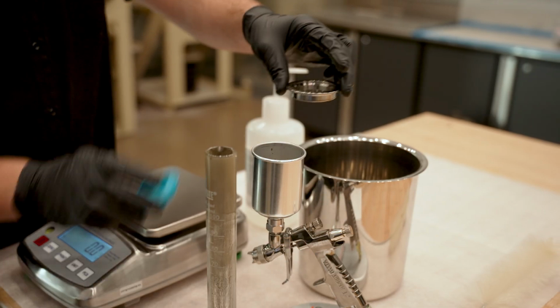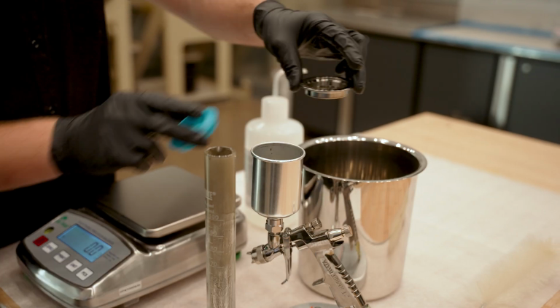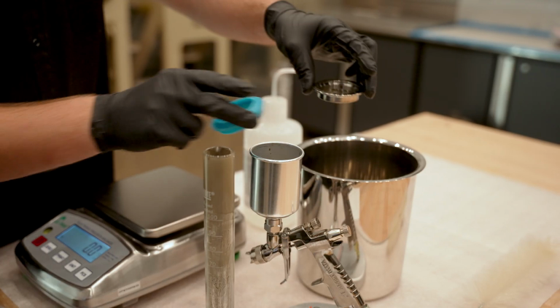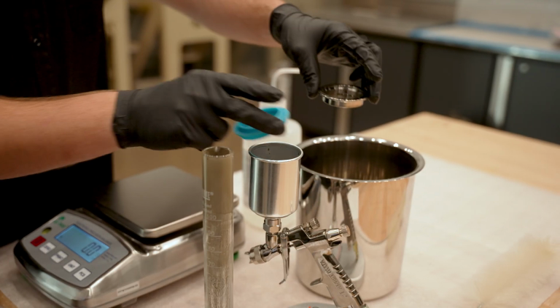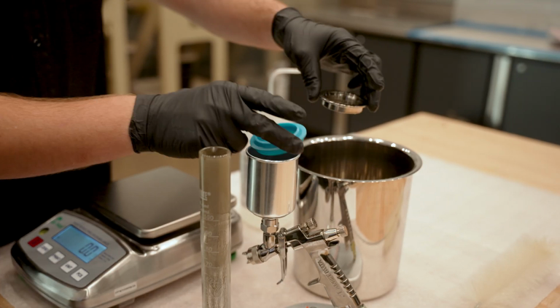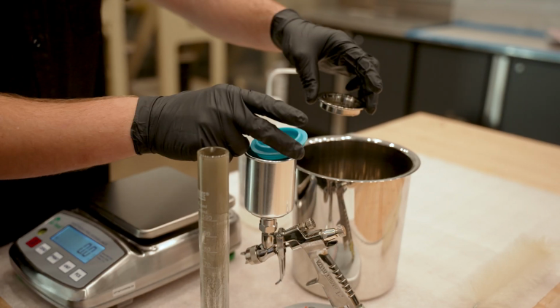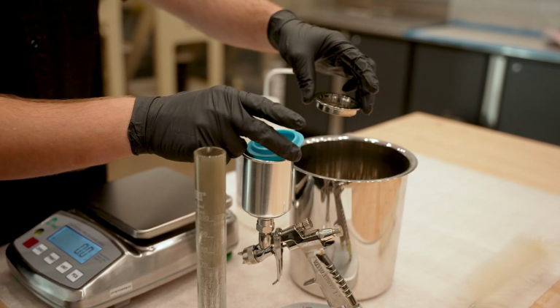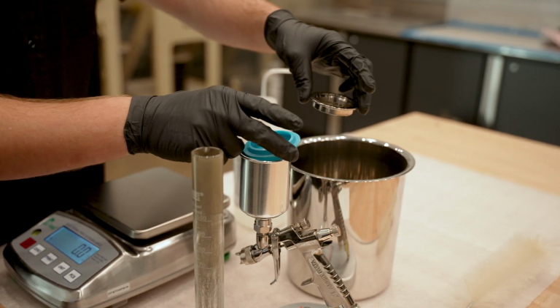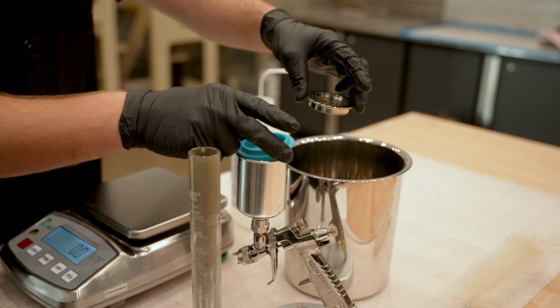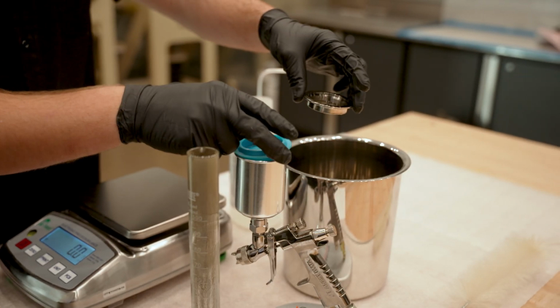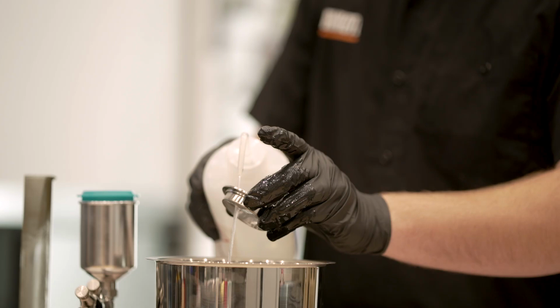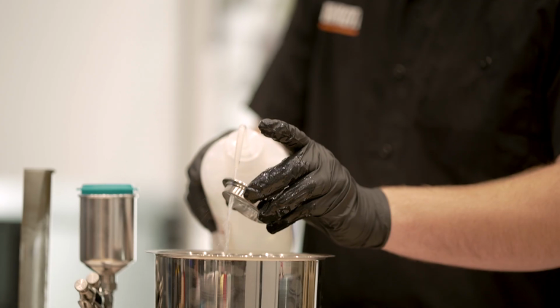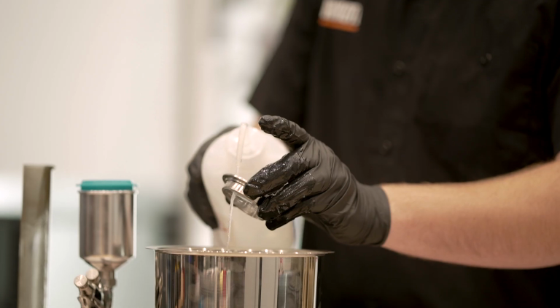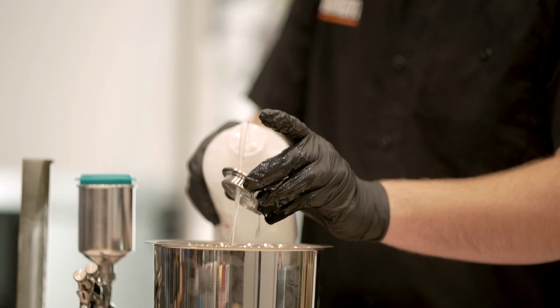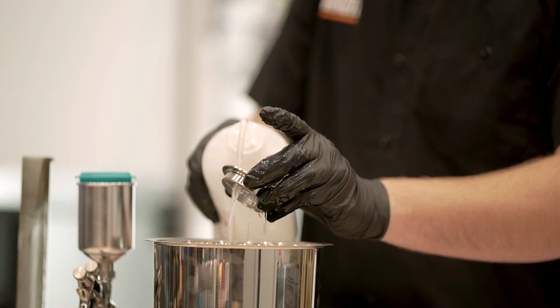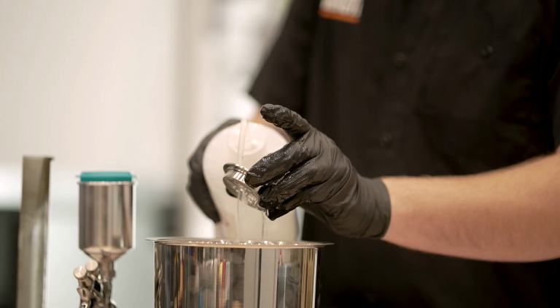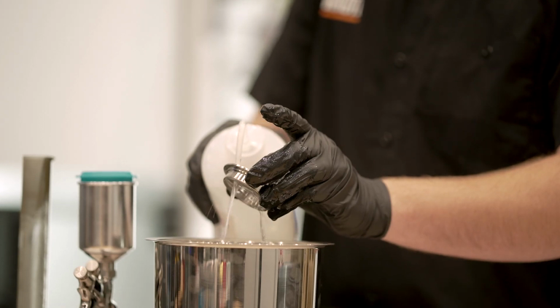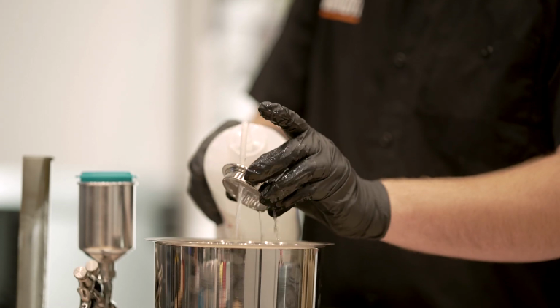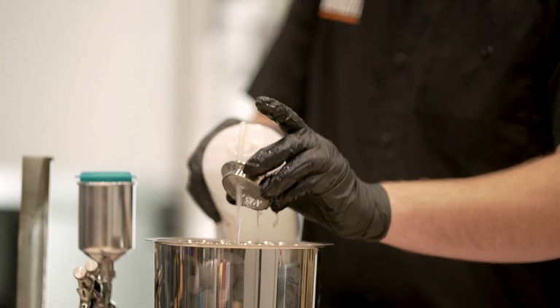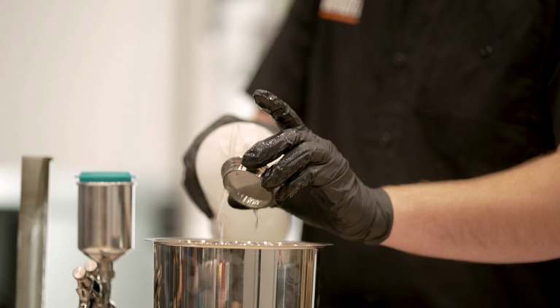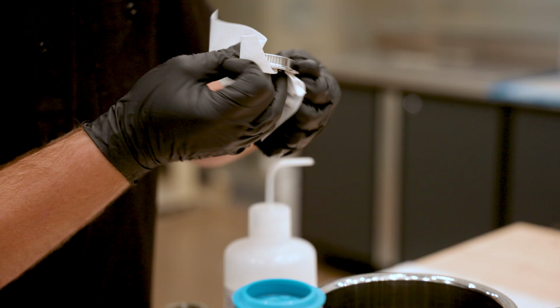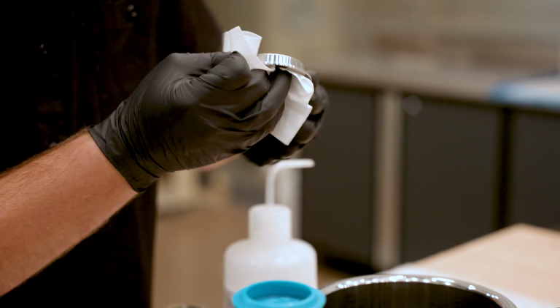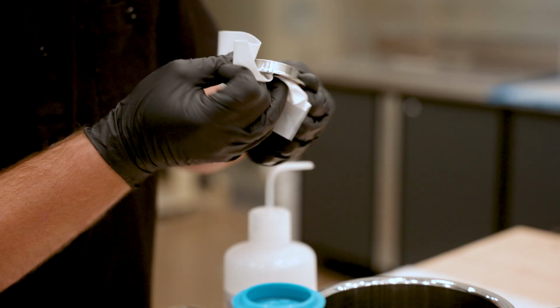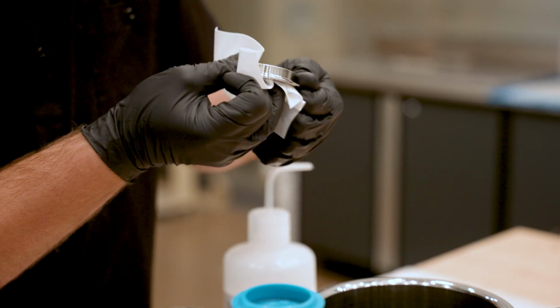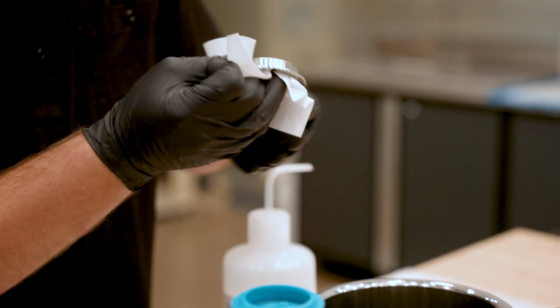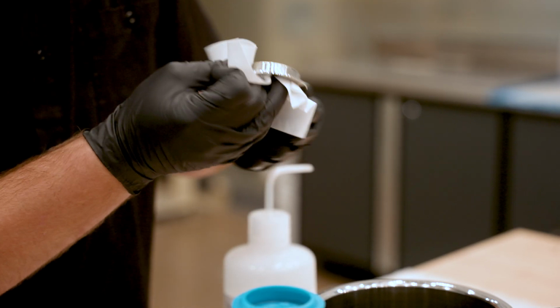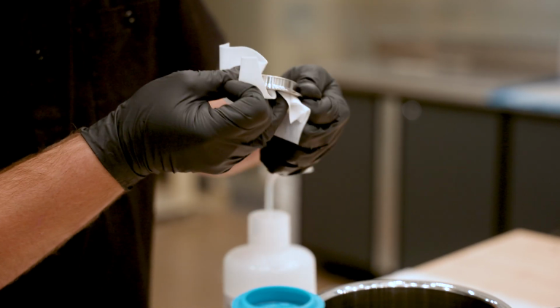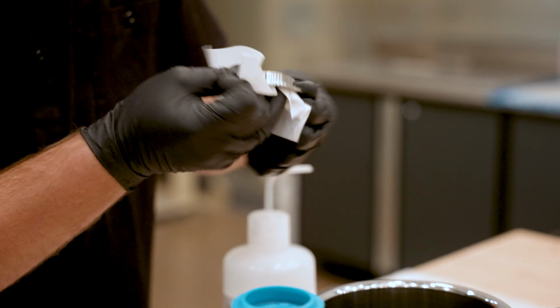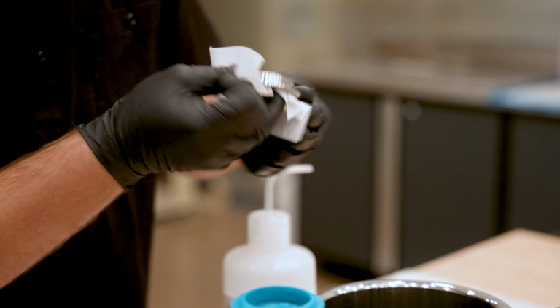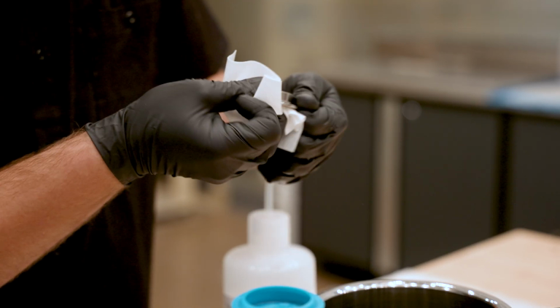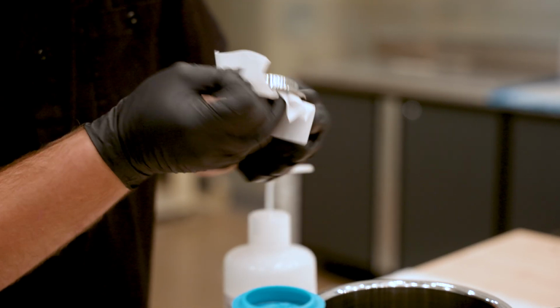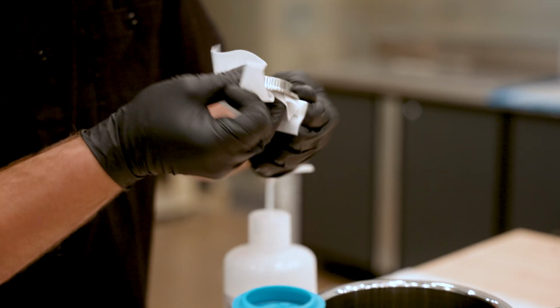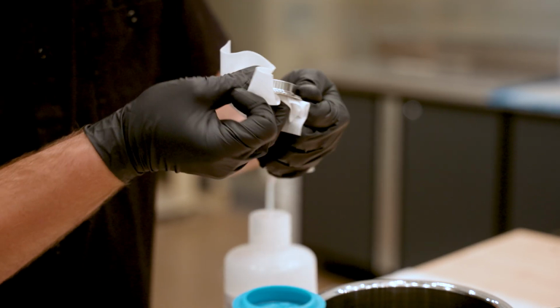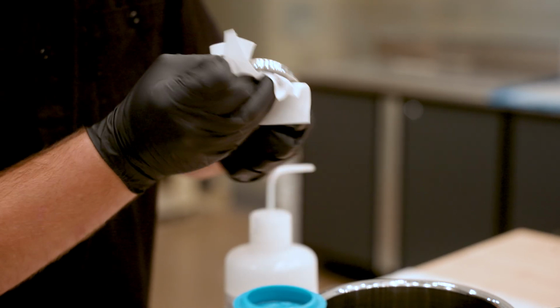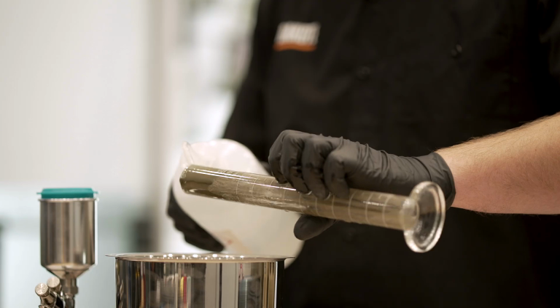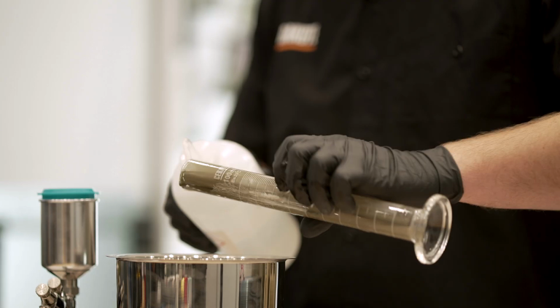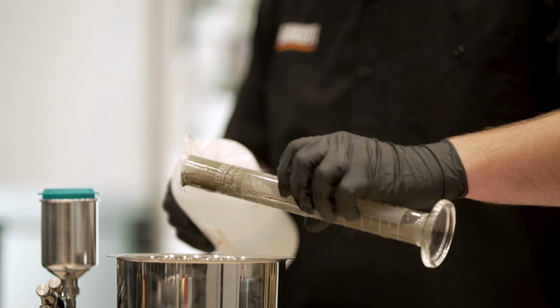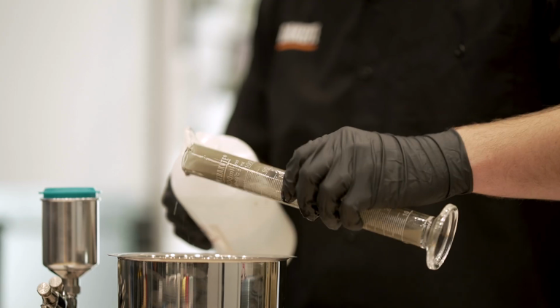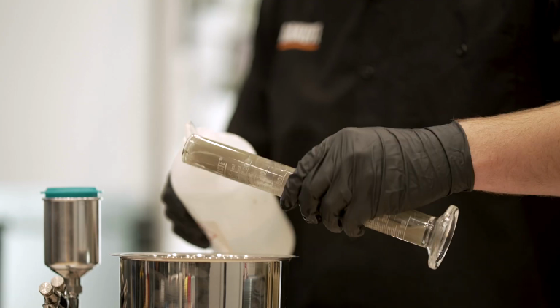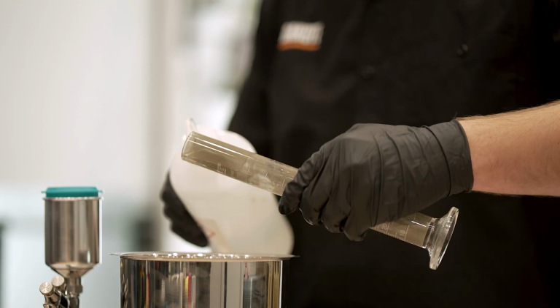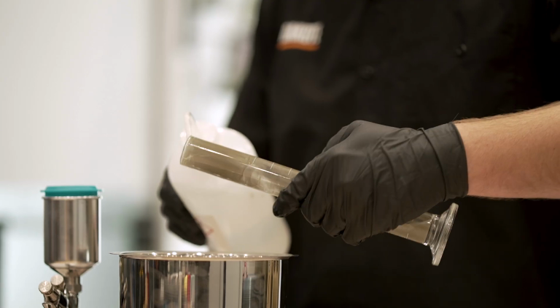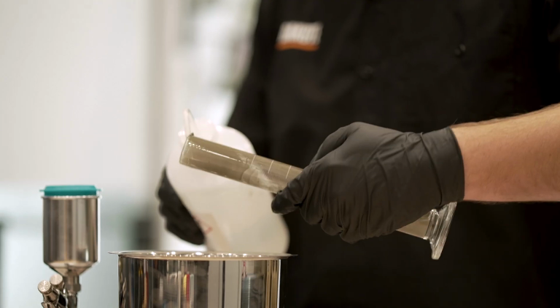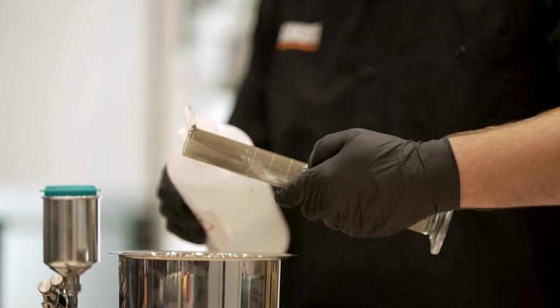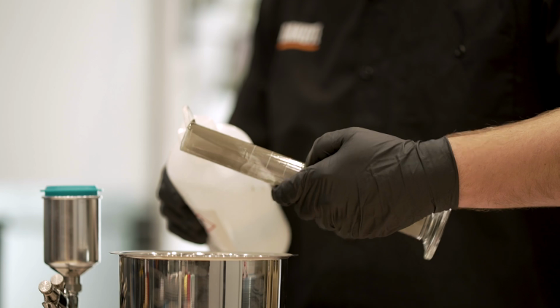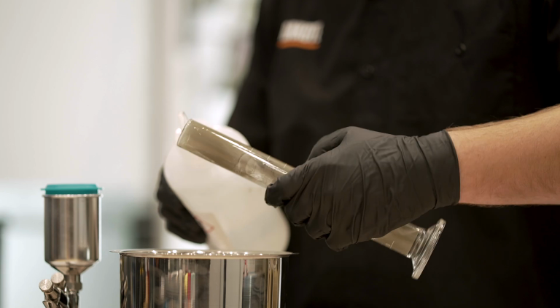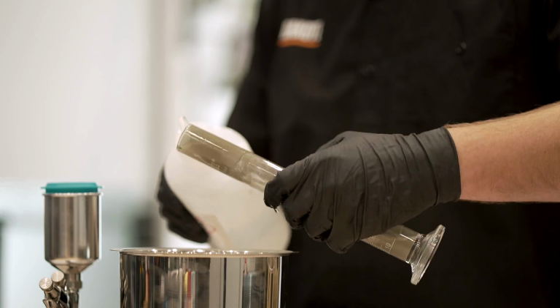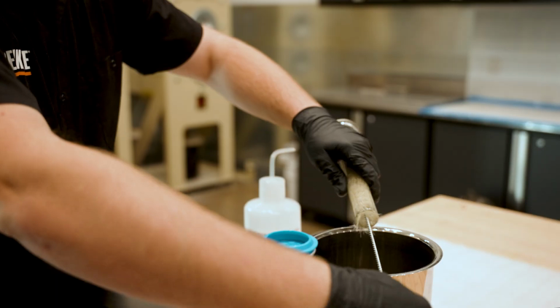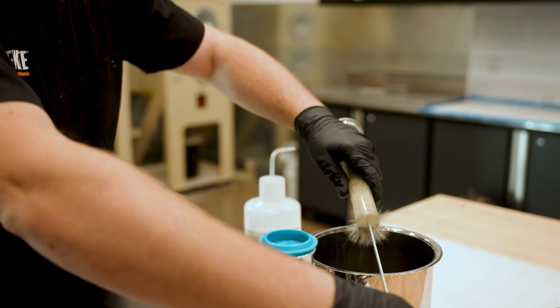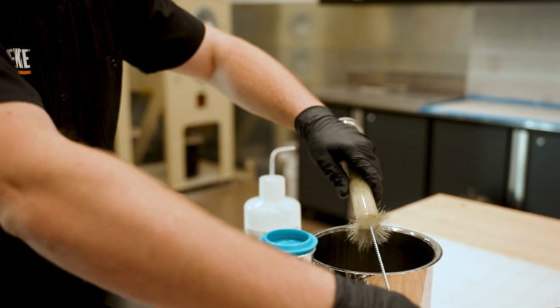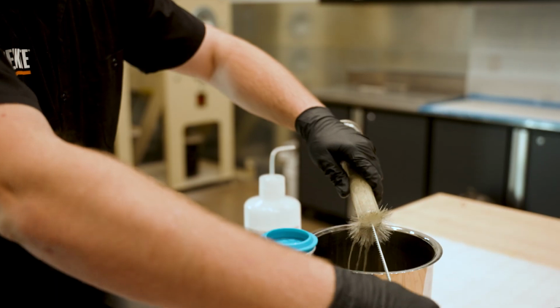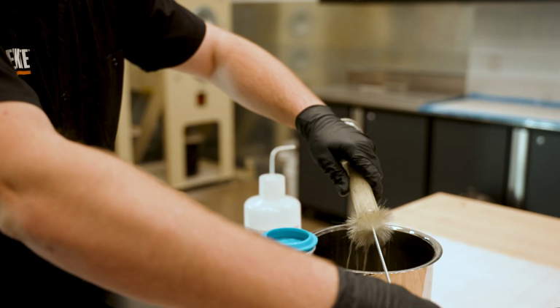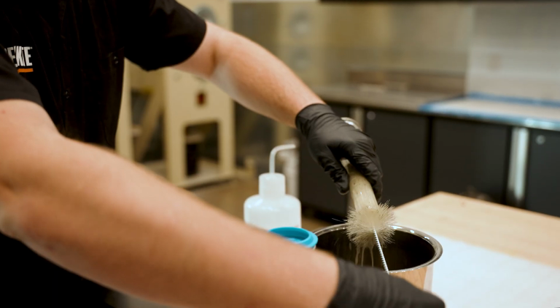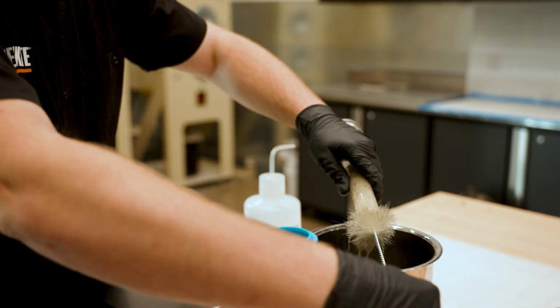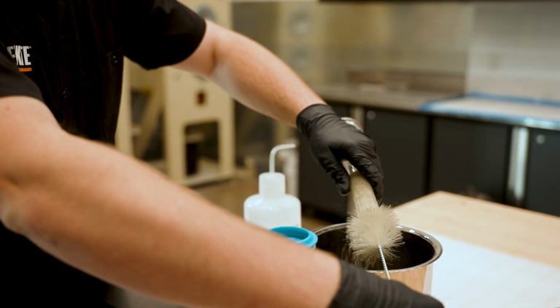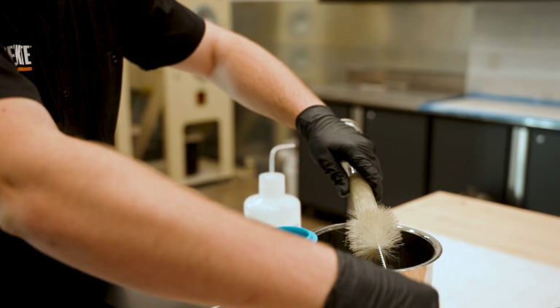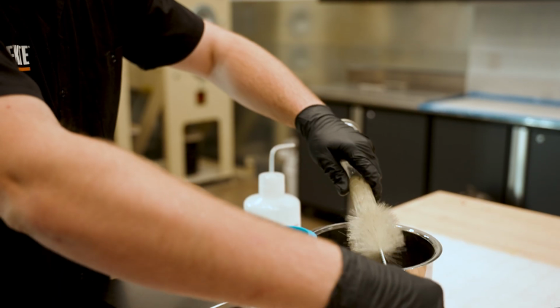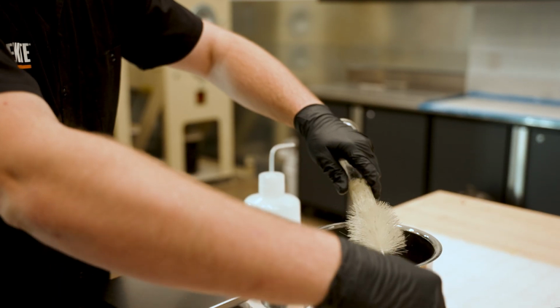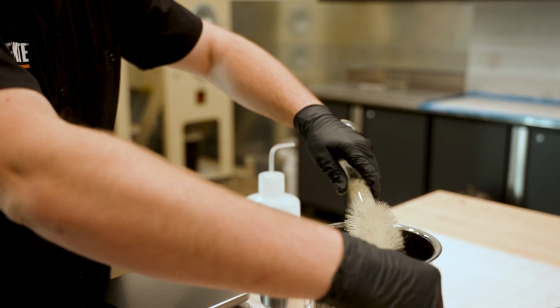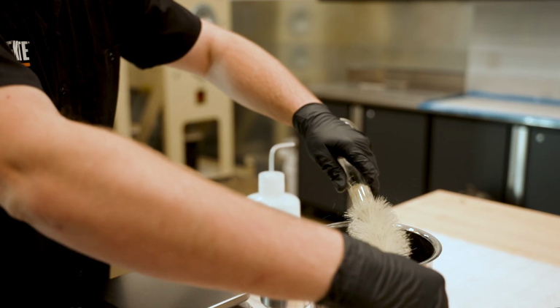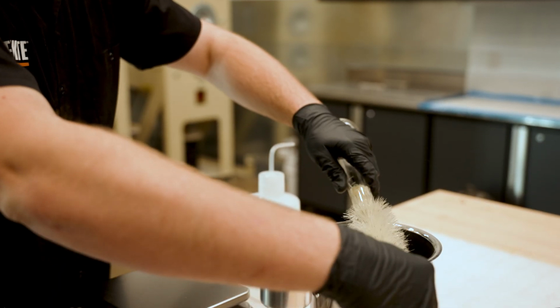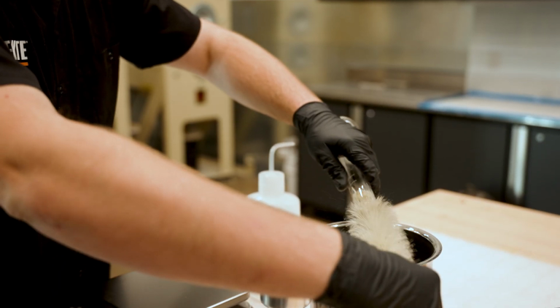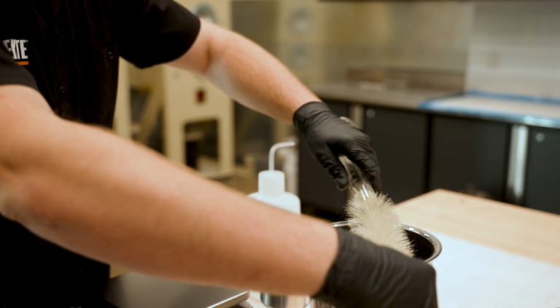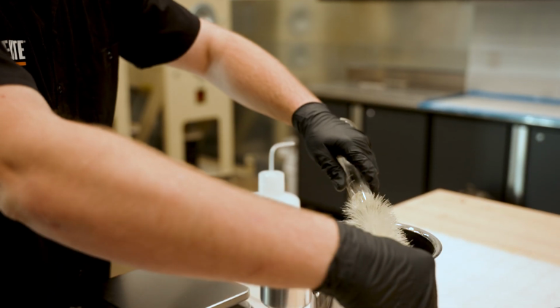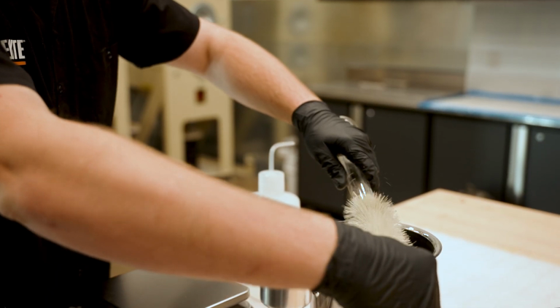Finally, clean all containers and equipment with acetone.